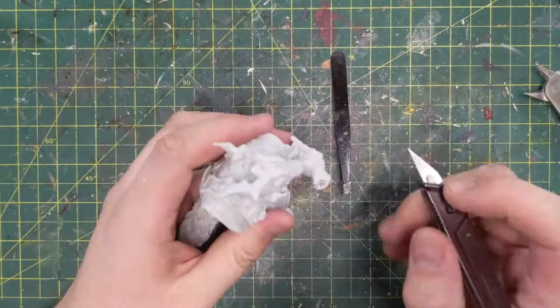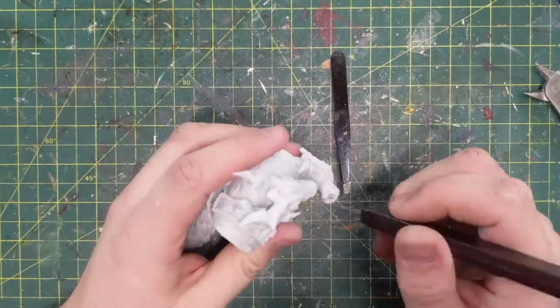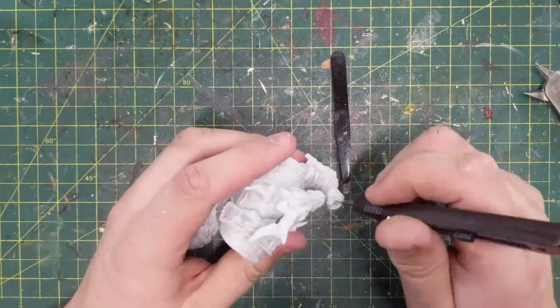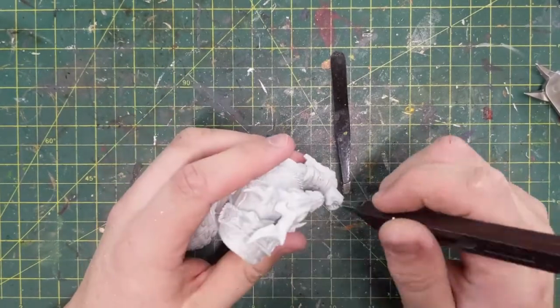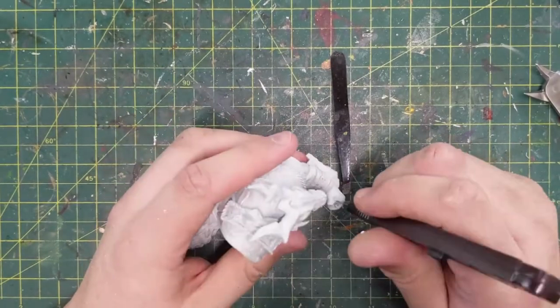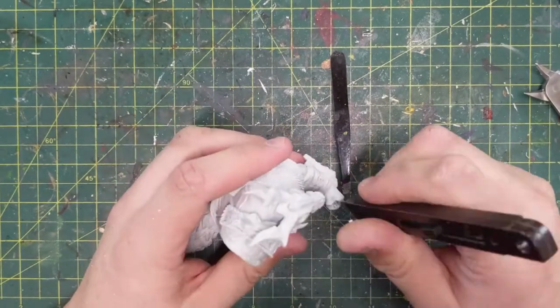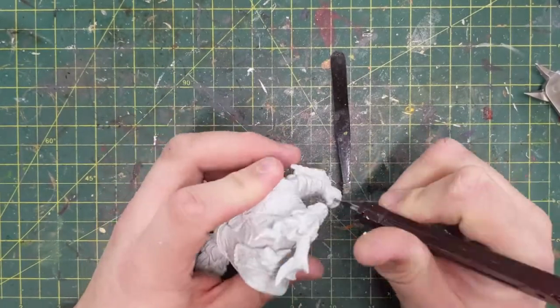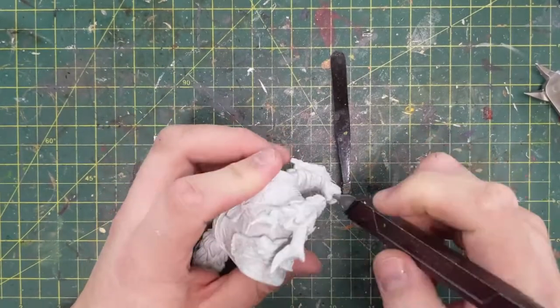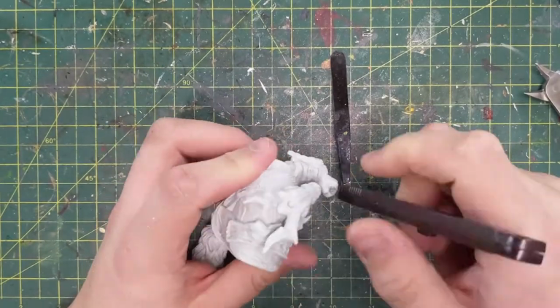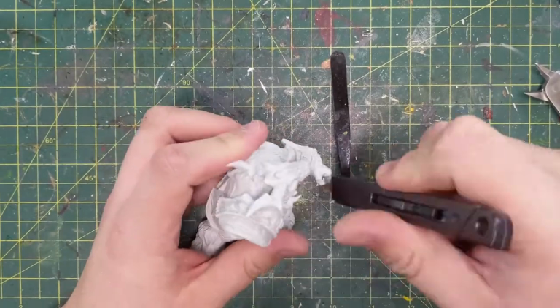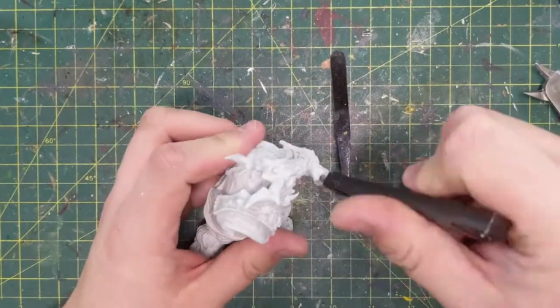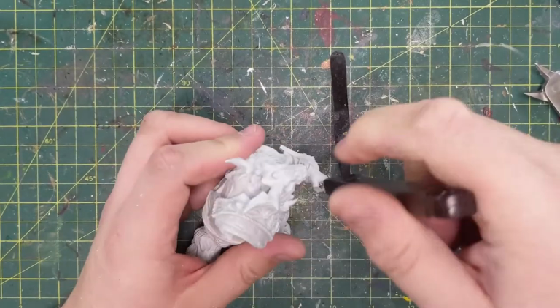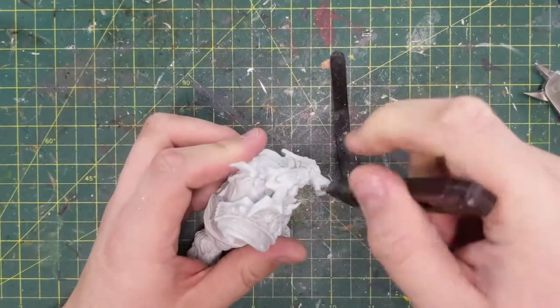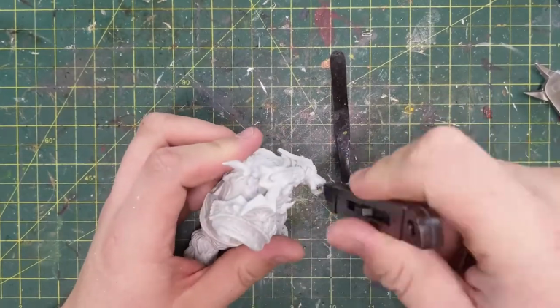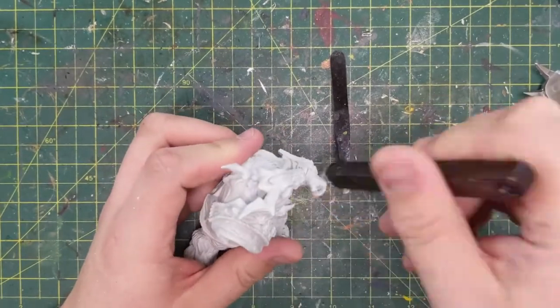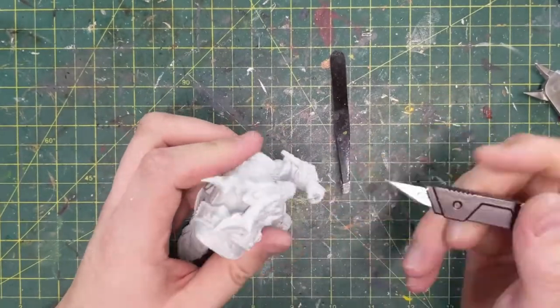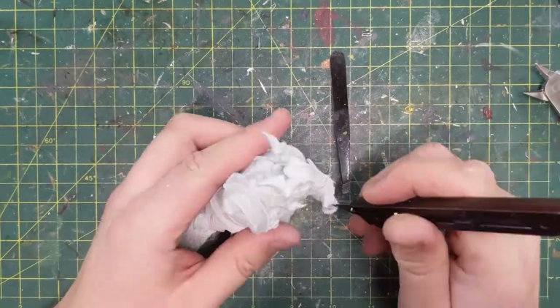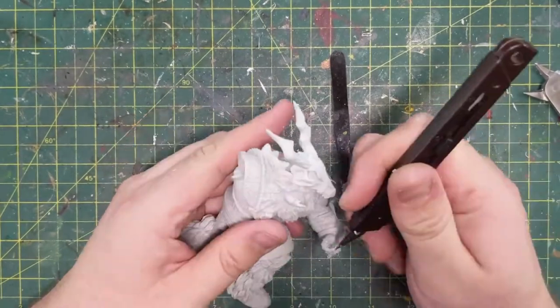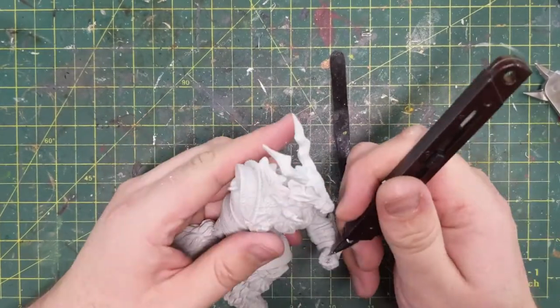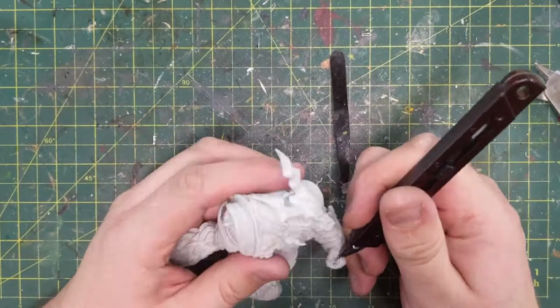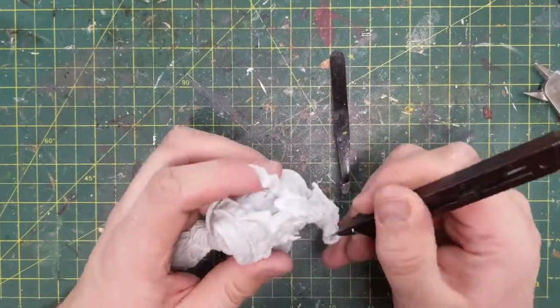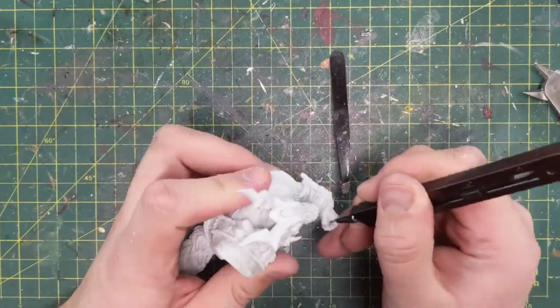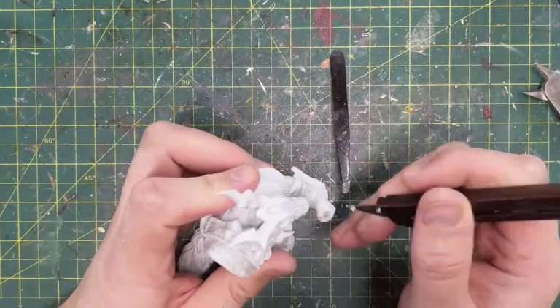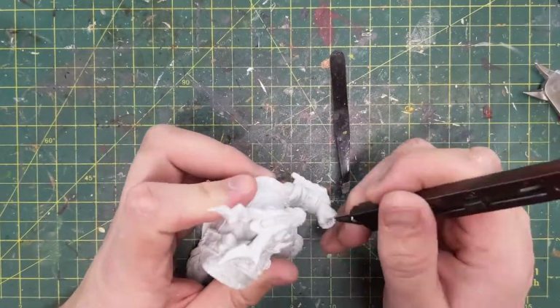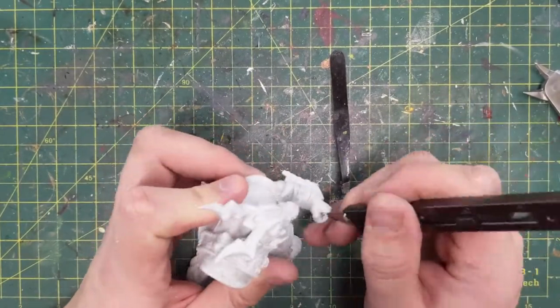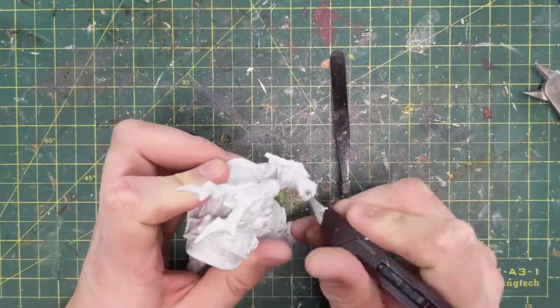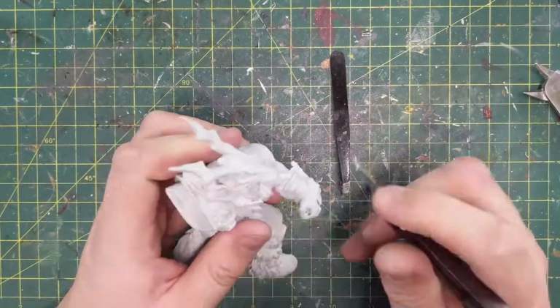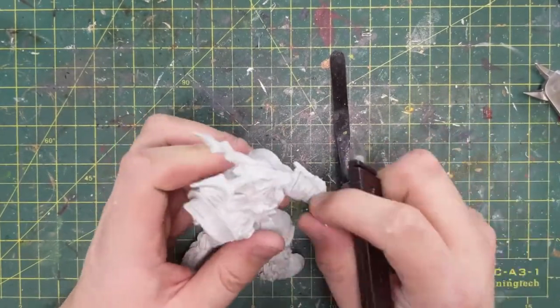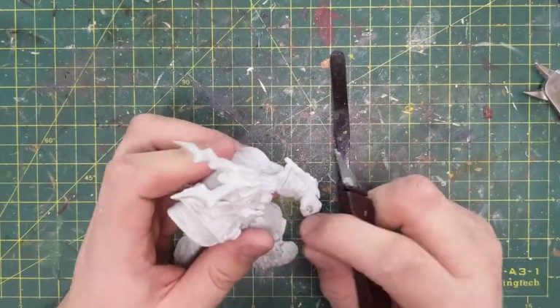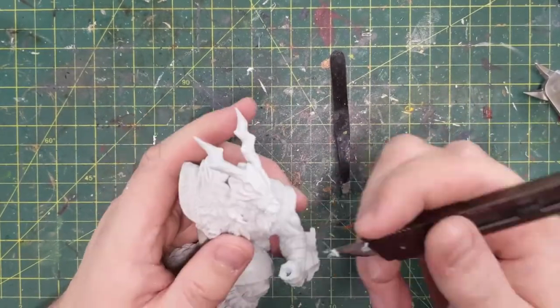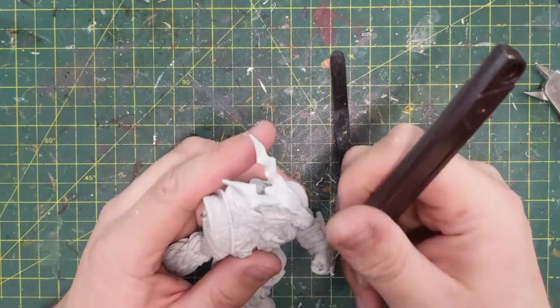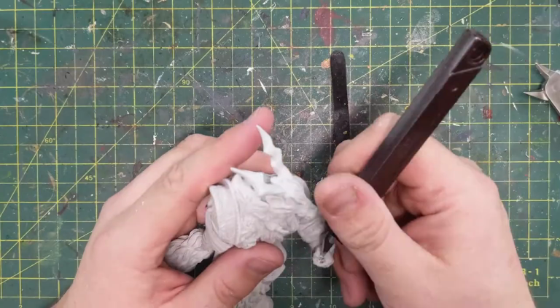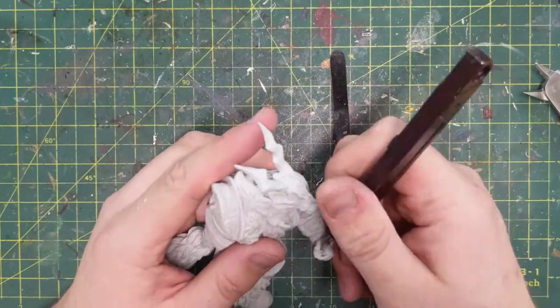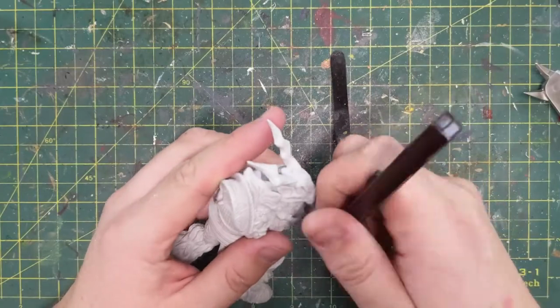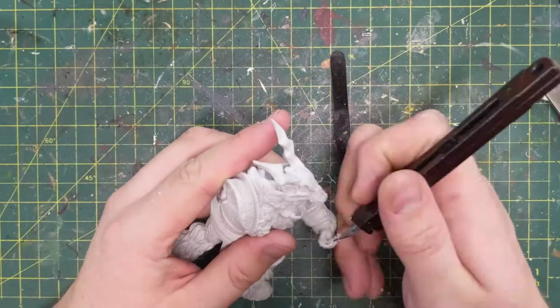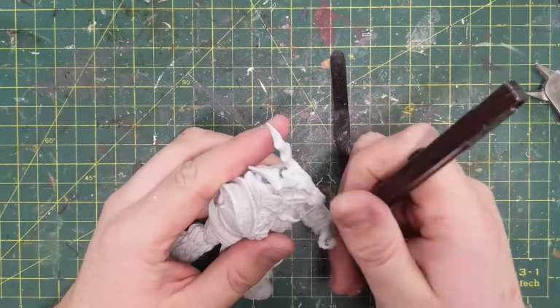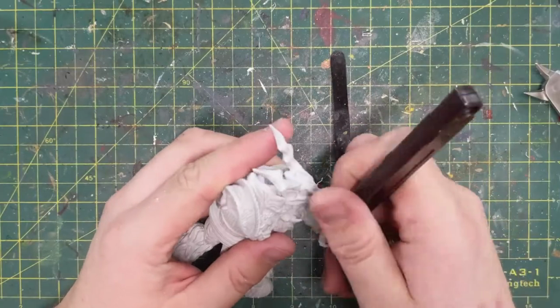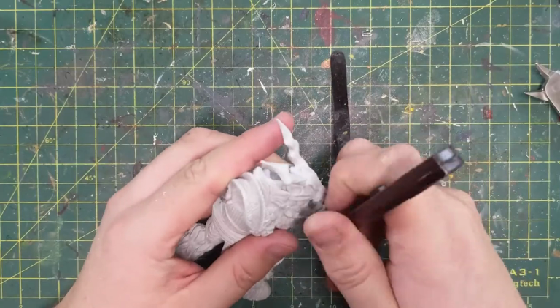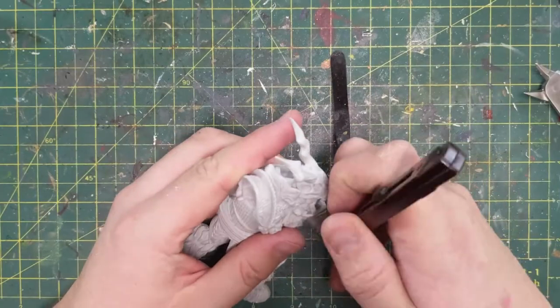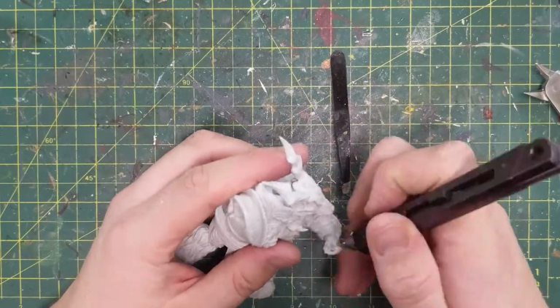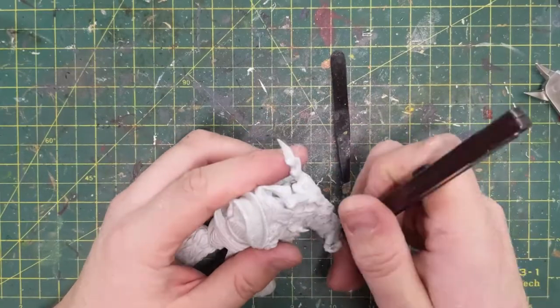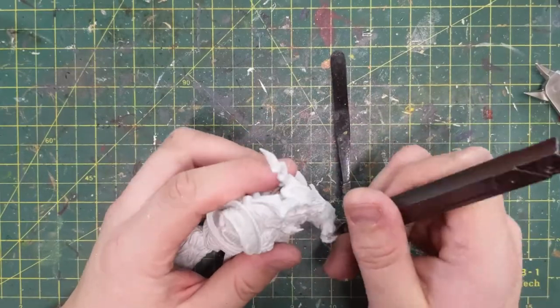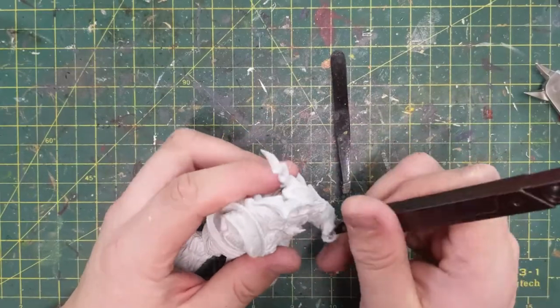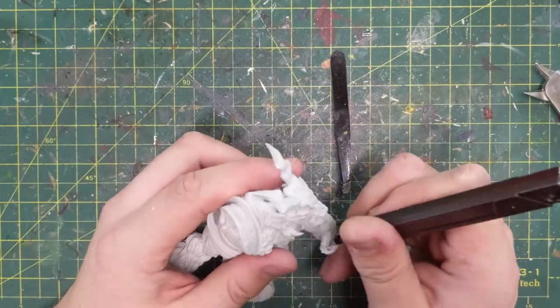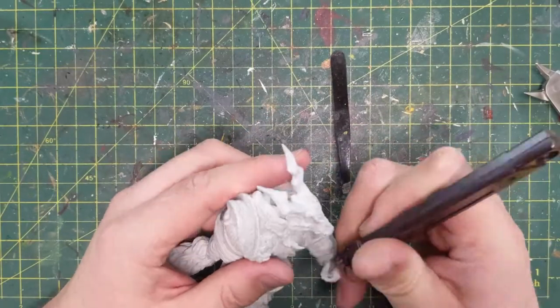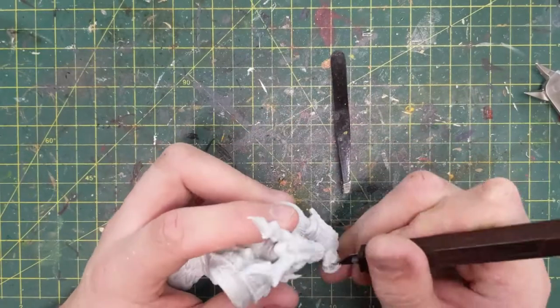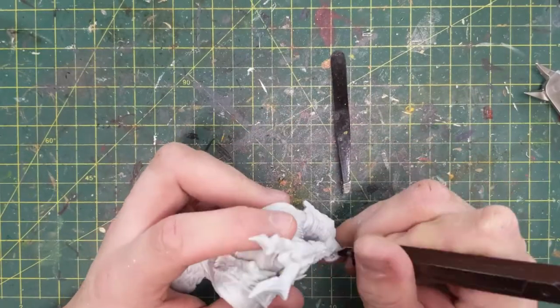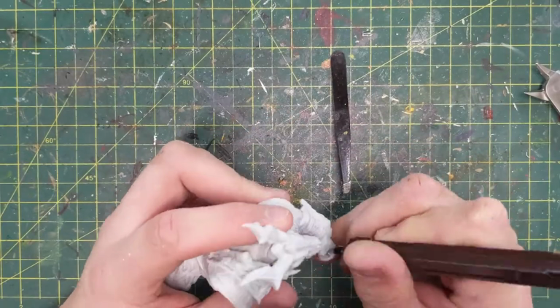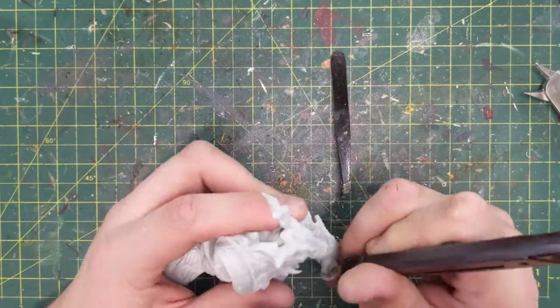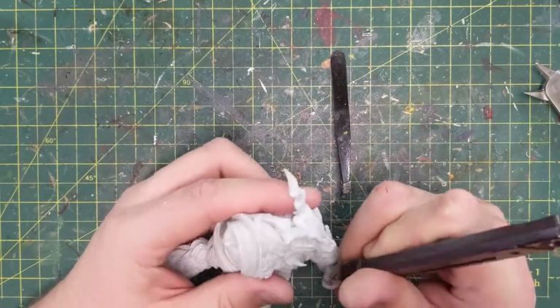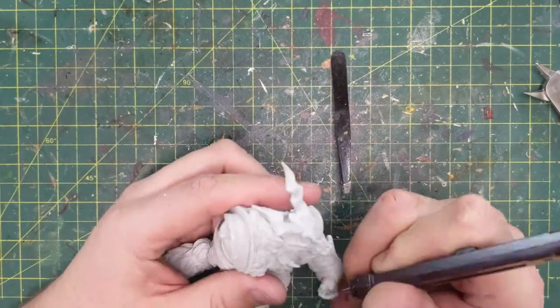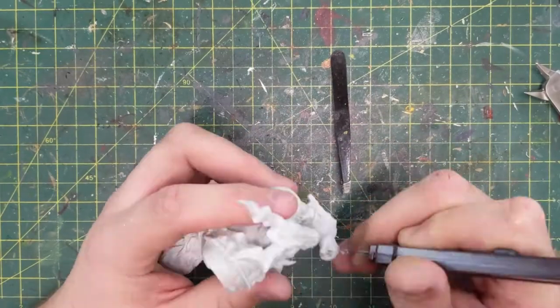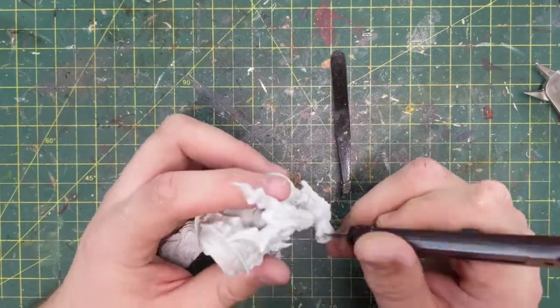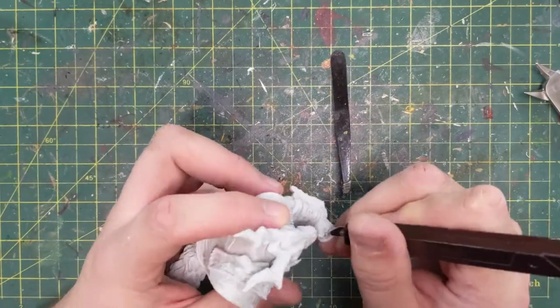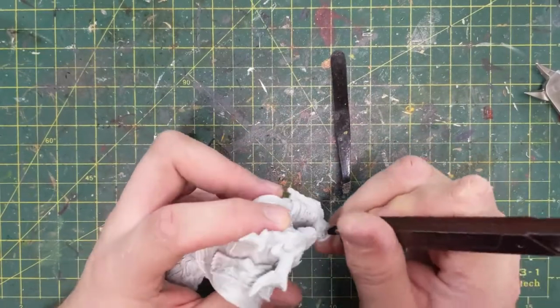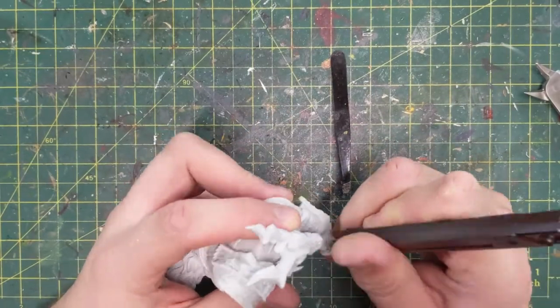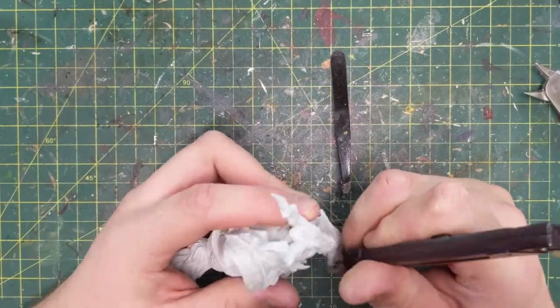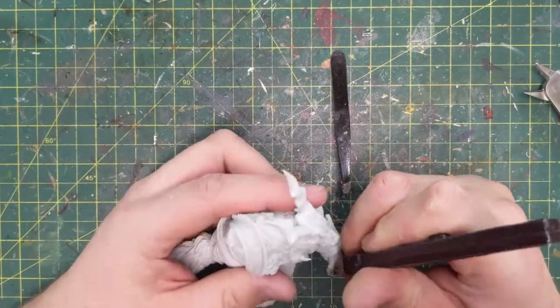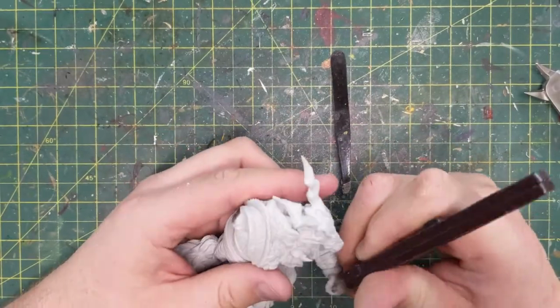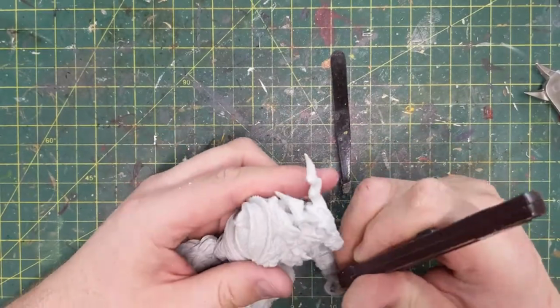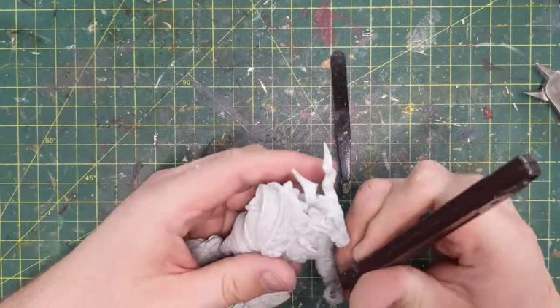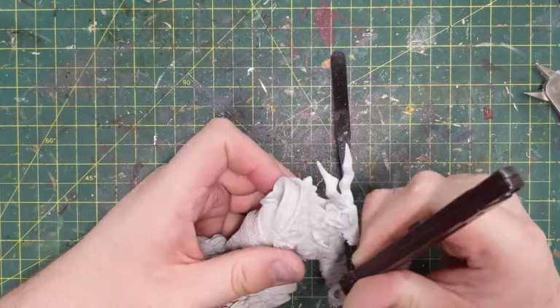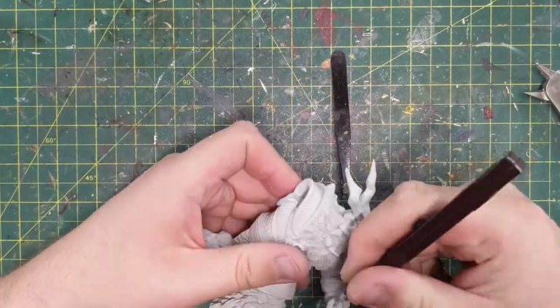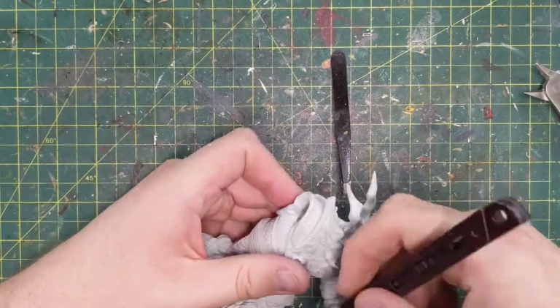I drilled out a hole at the top and the bottom and I'm just cleaning it off here with the knife, getting it ready for the piece that's going to go in there.